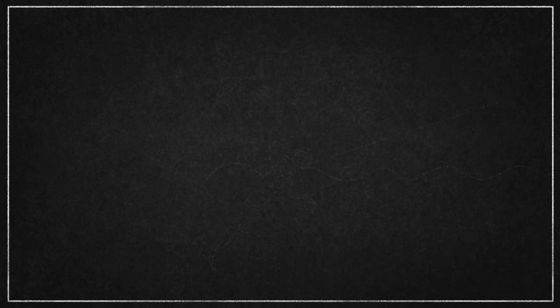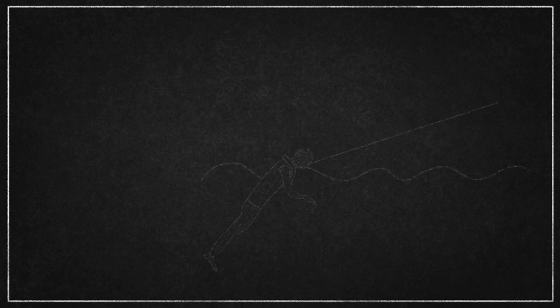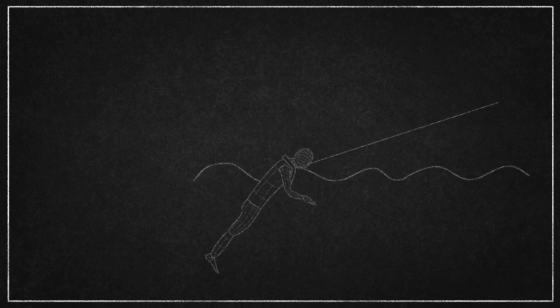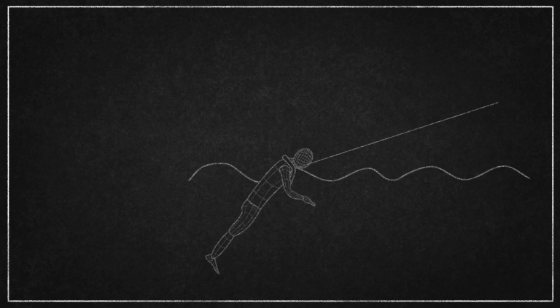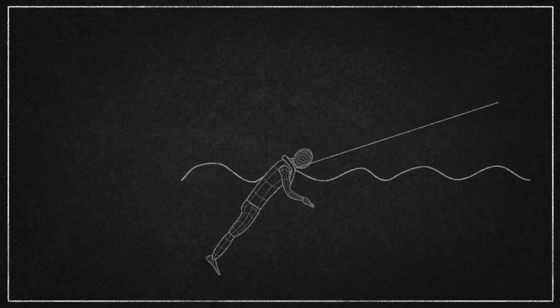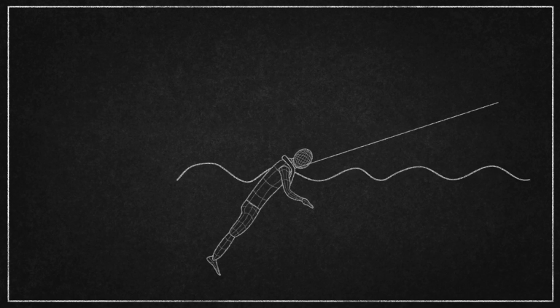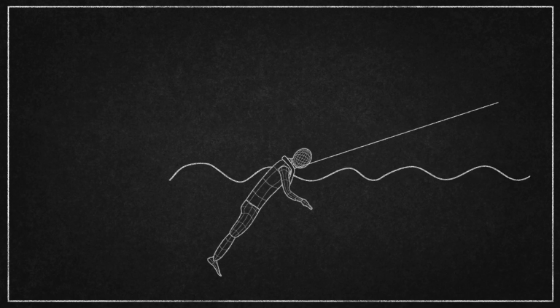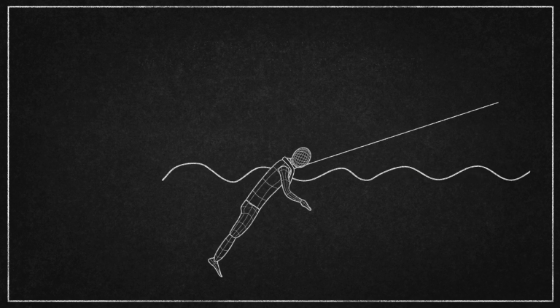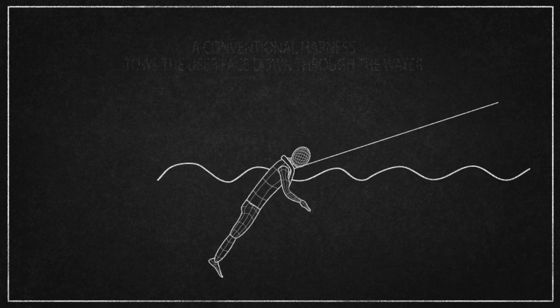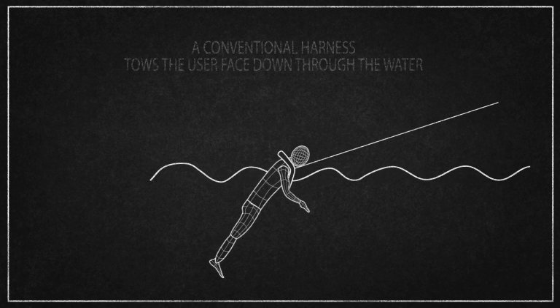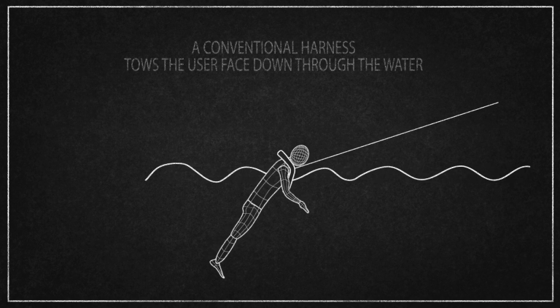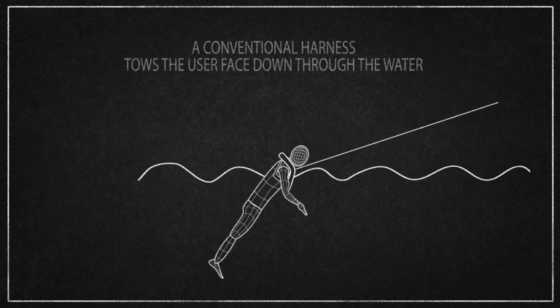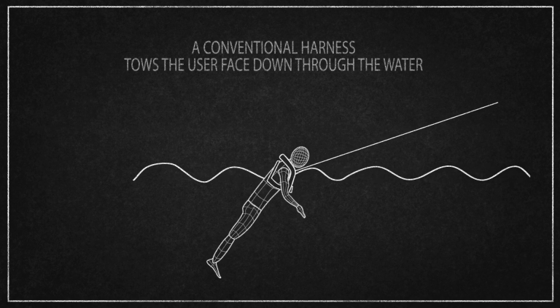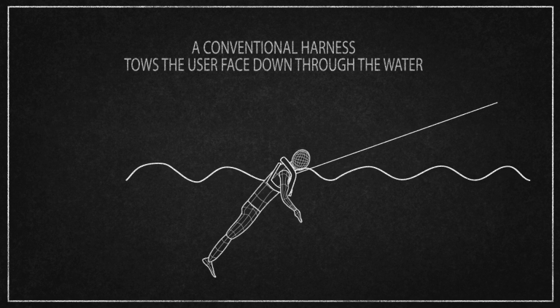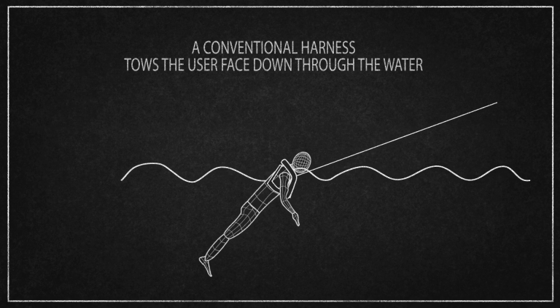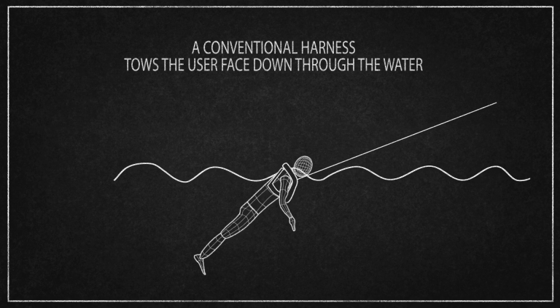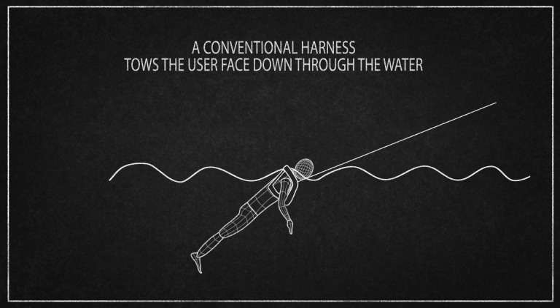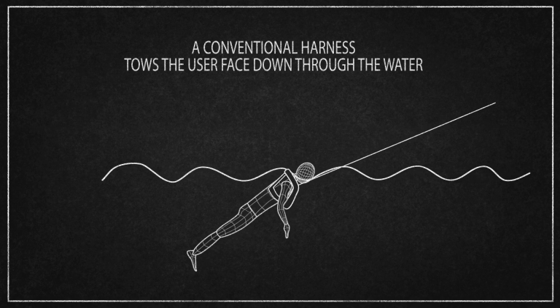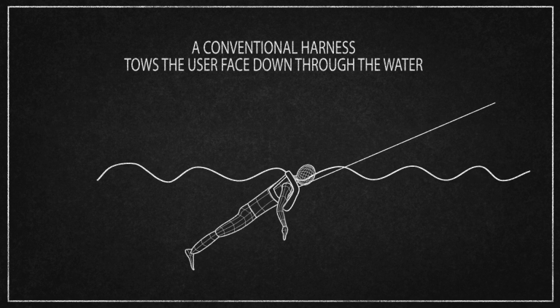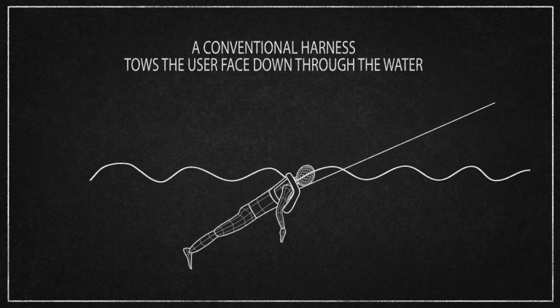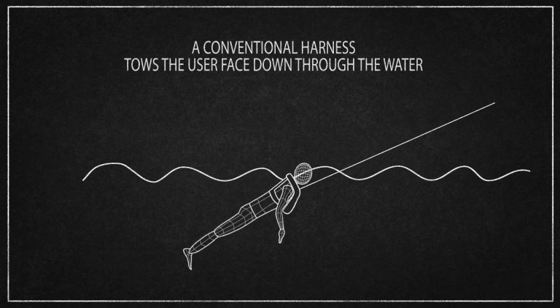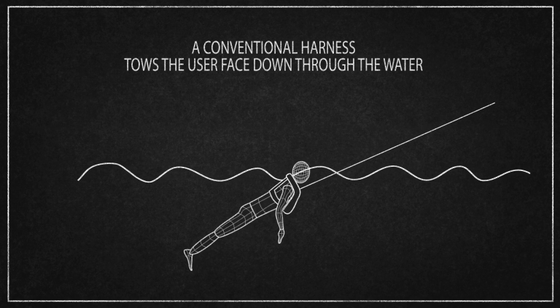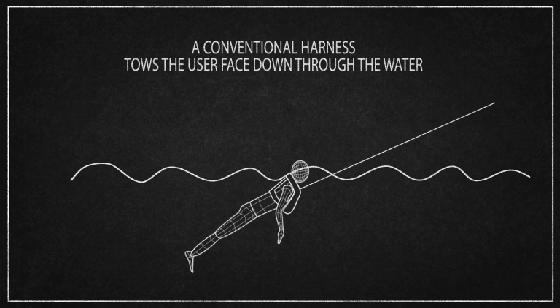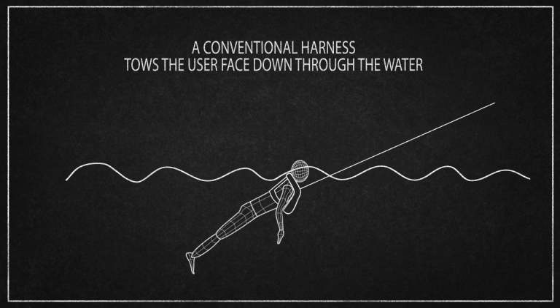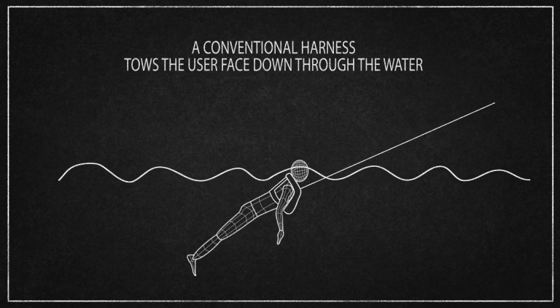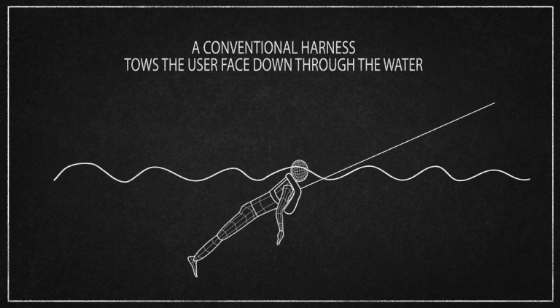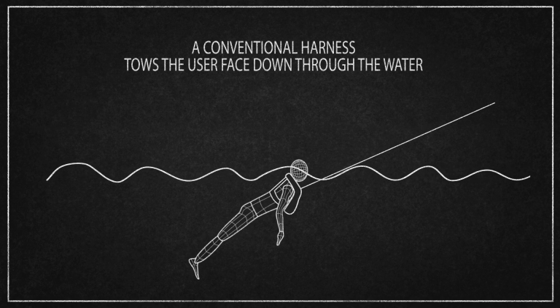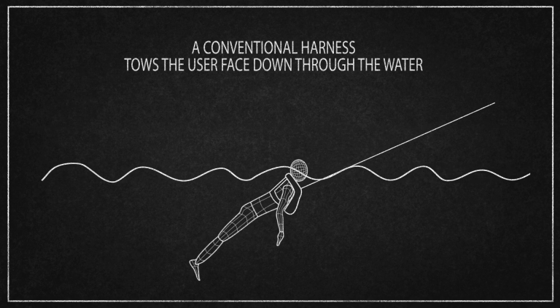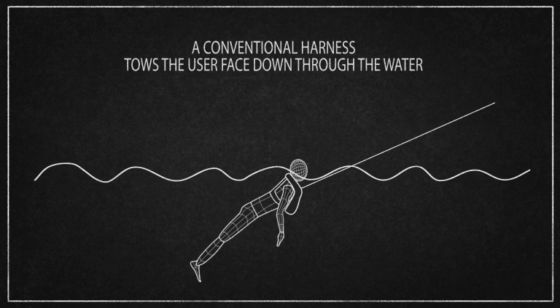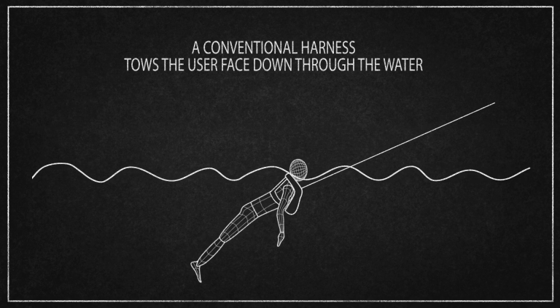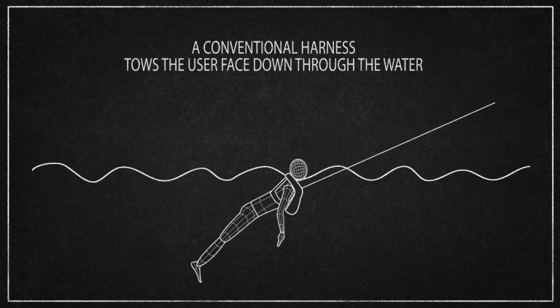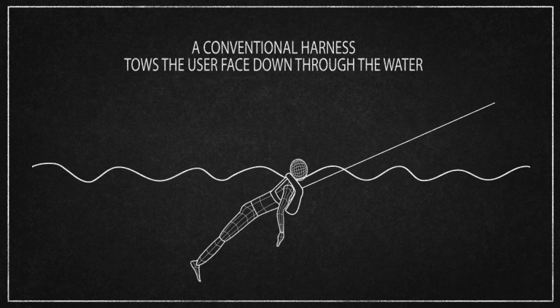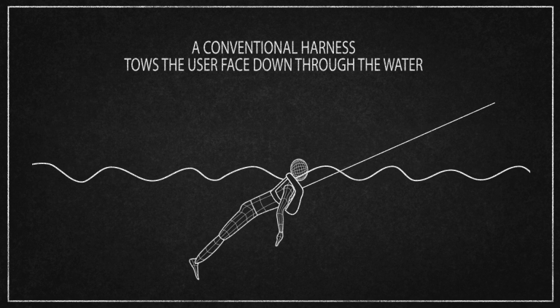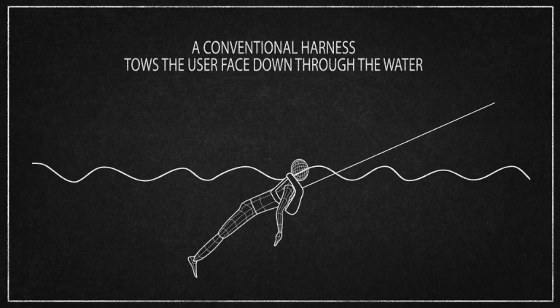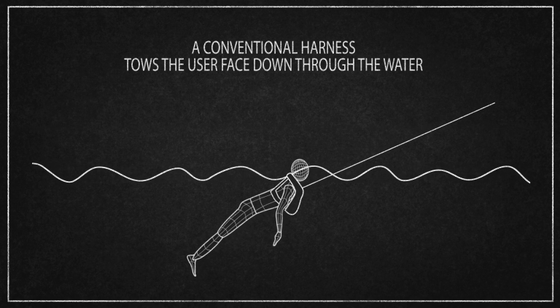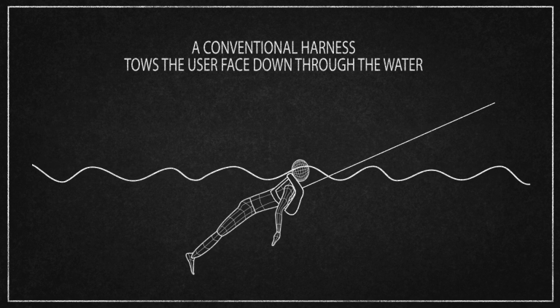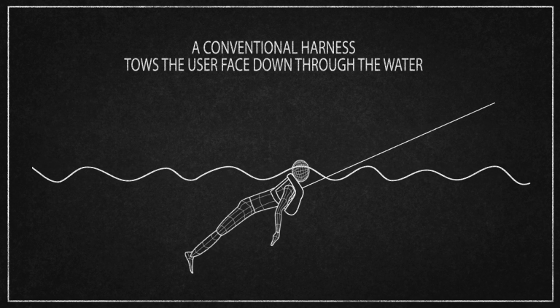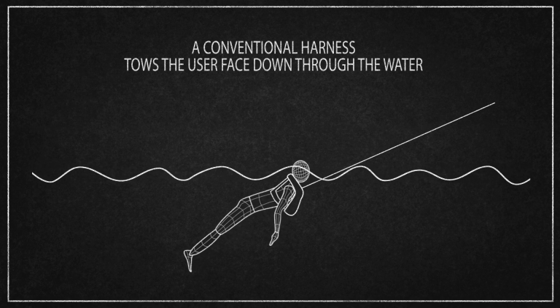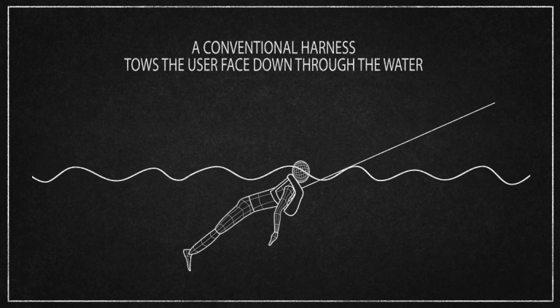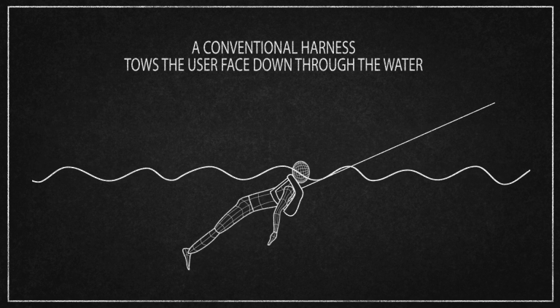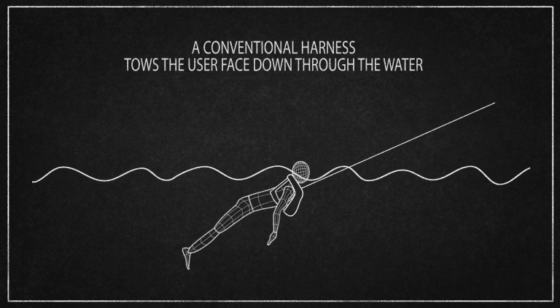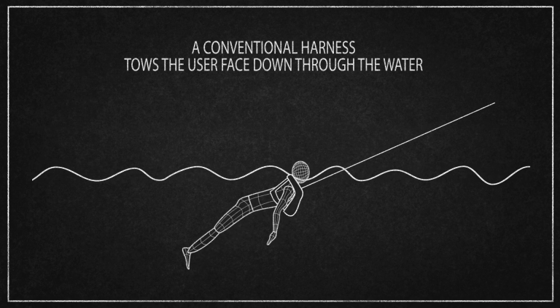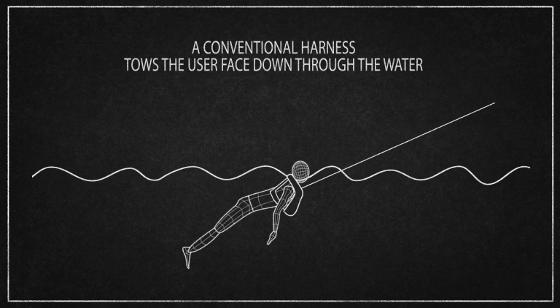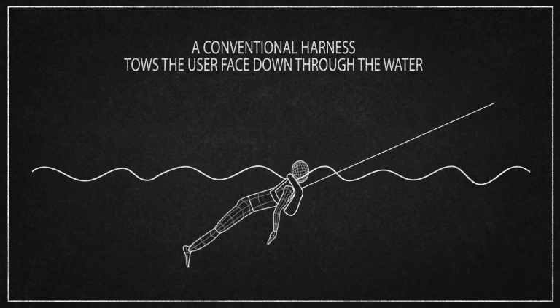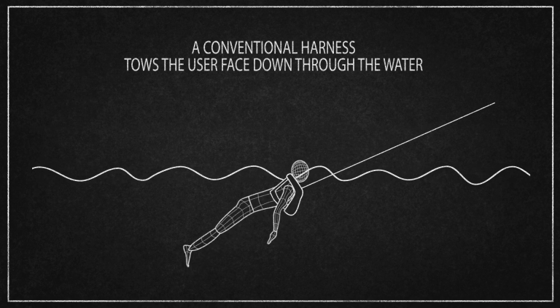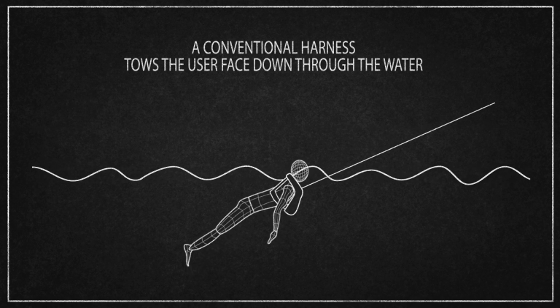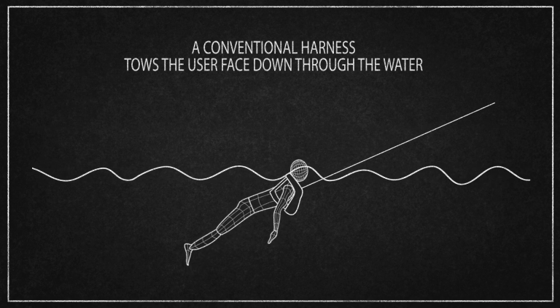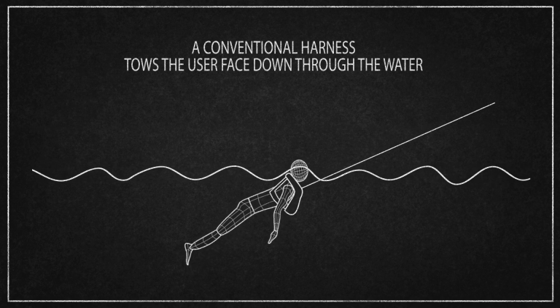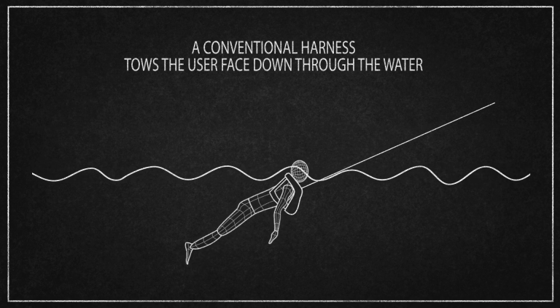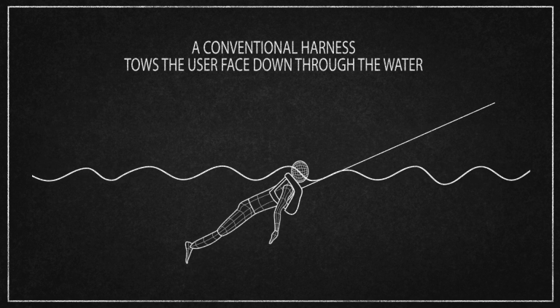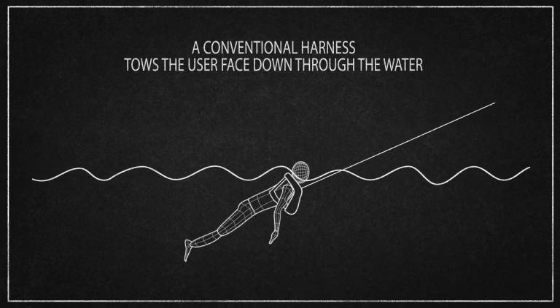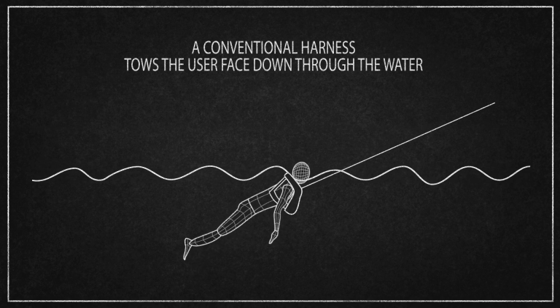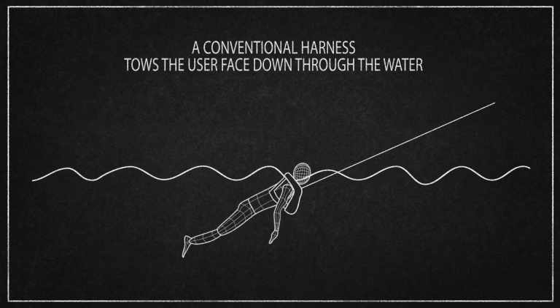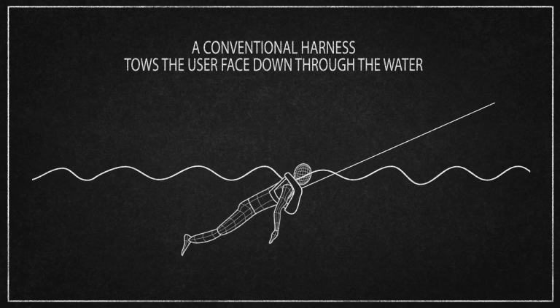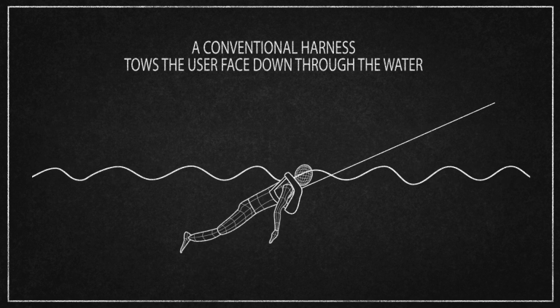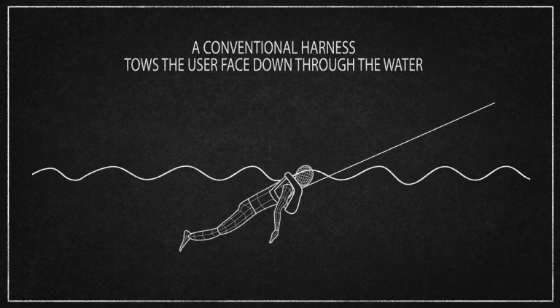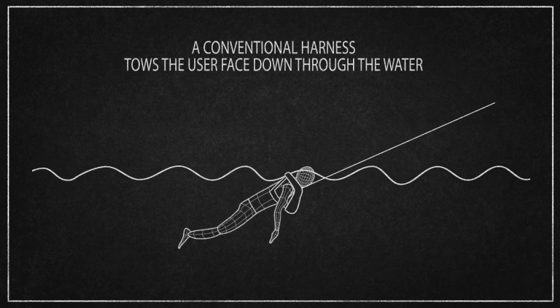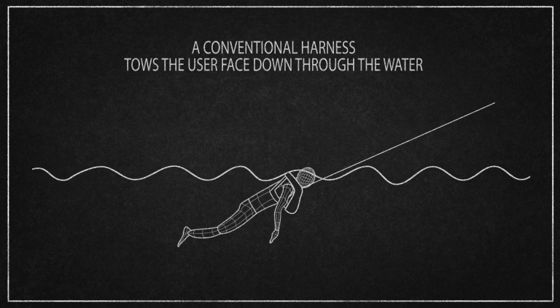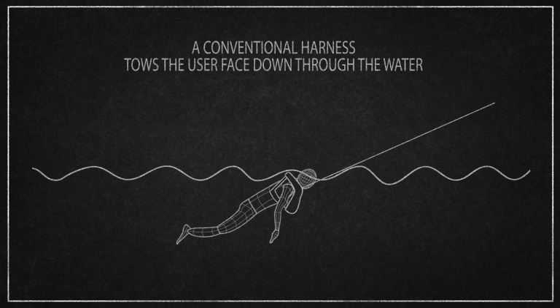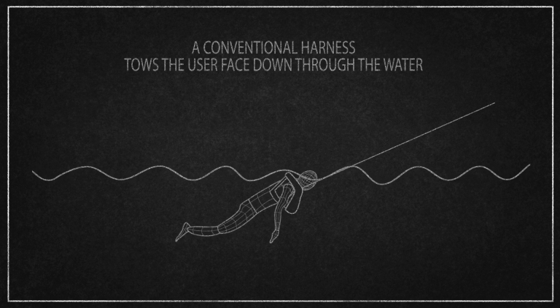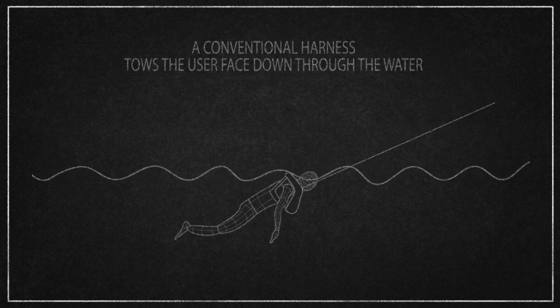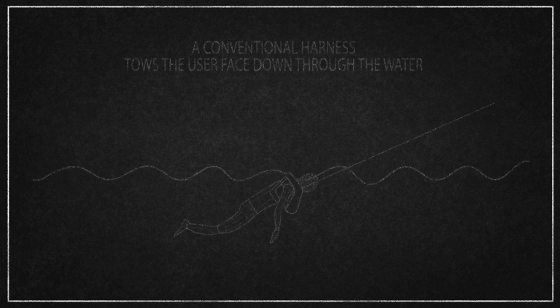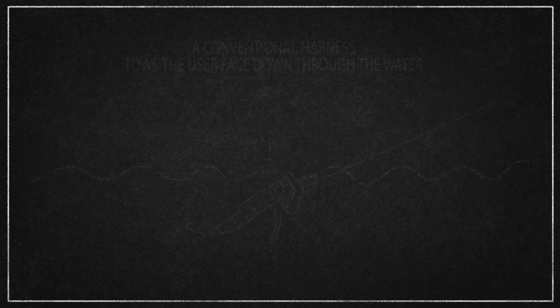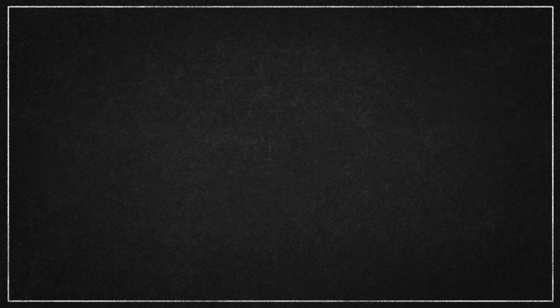All conventional life jacket harnesses tow the user in a face-down position, with their legs forced out behind them, making breathing impossible.